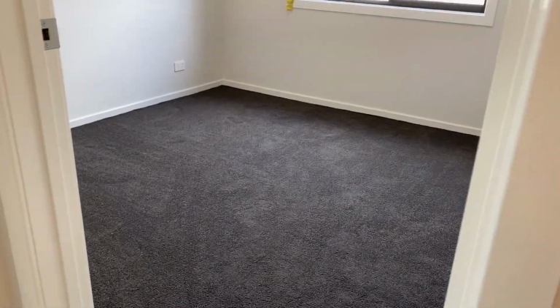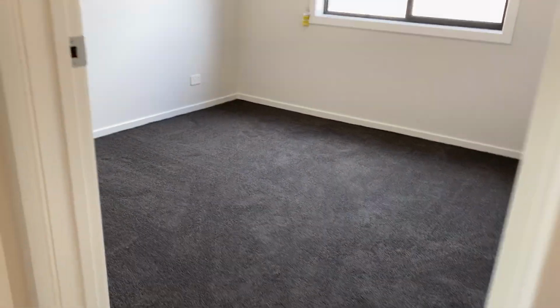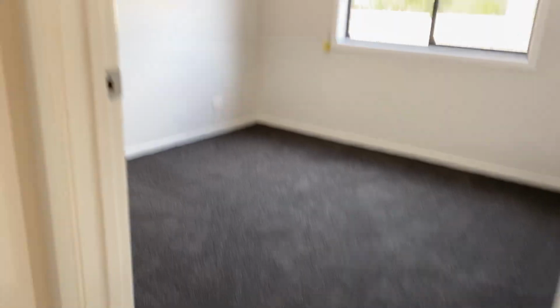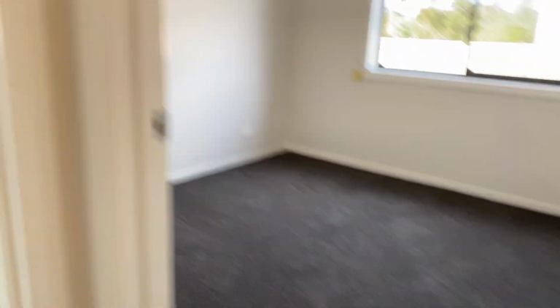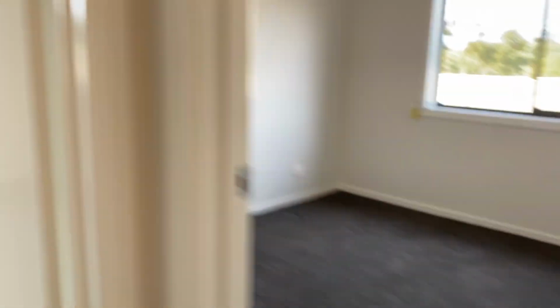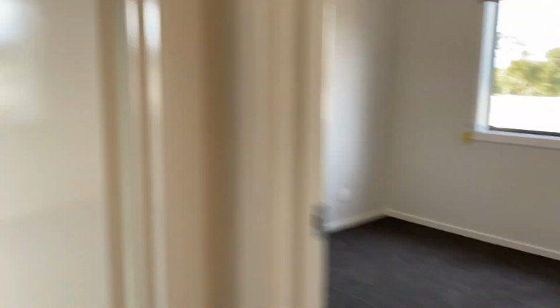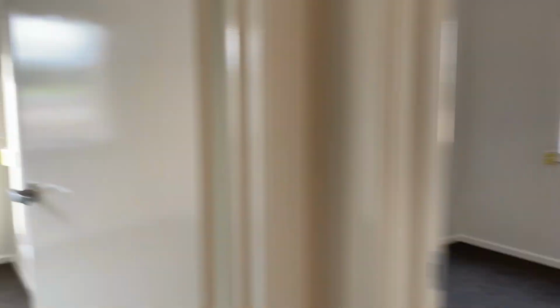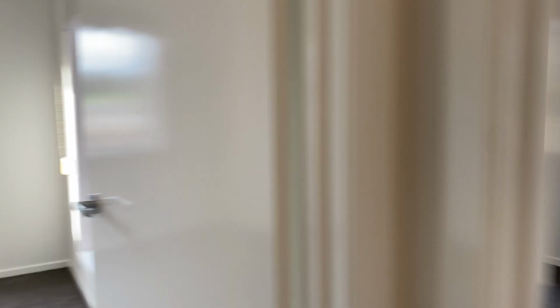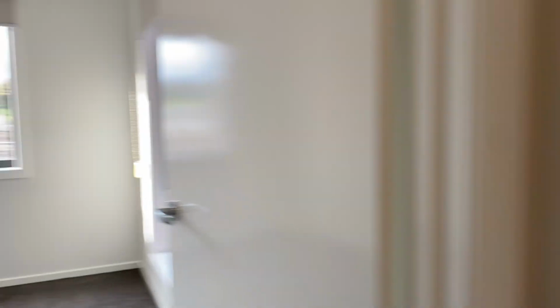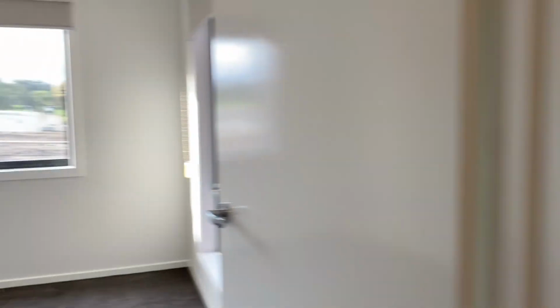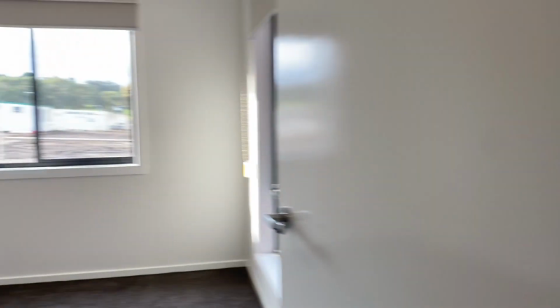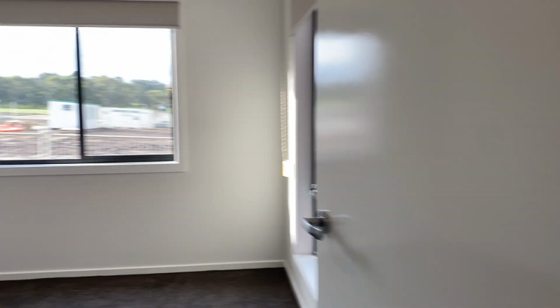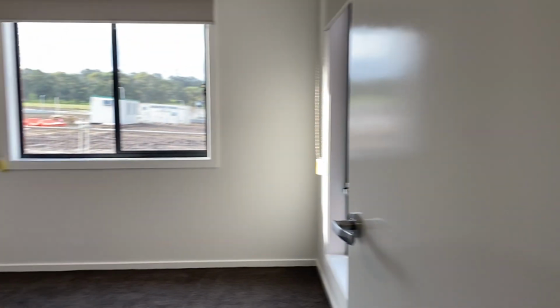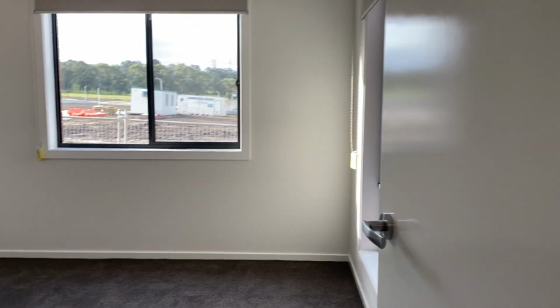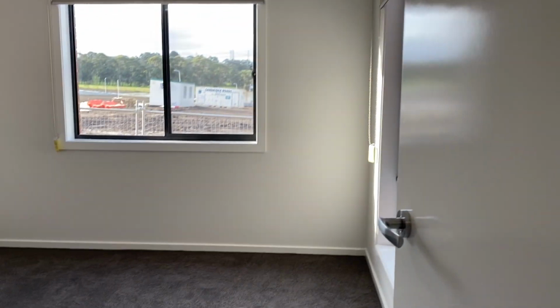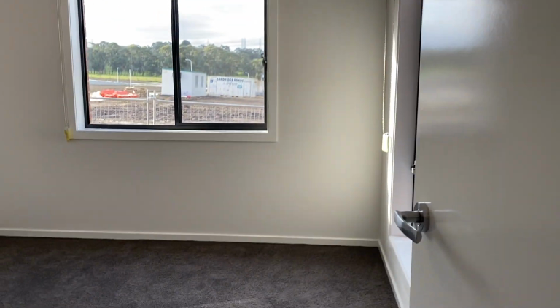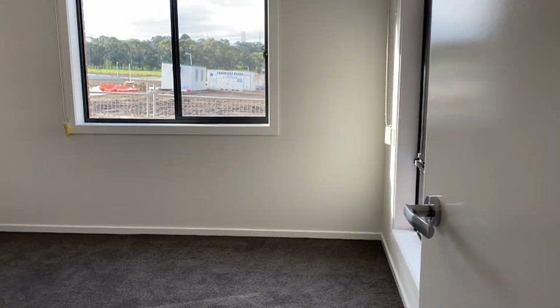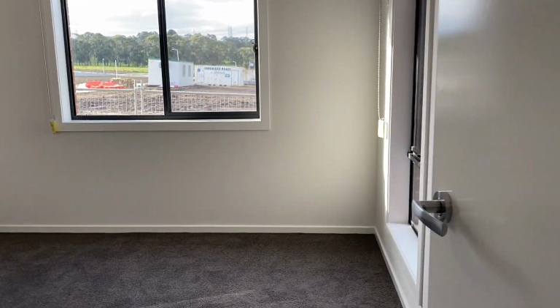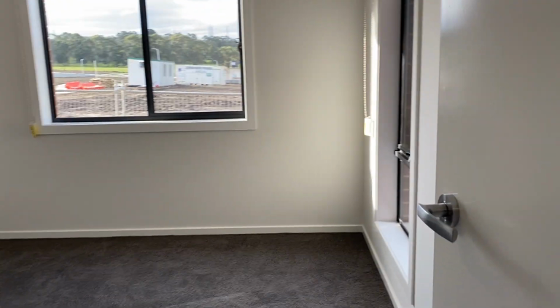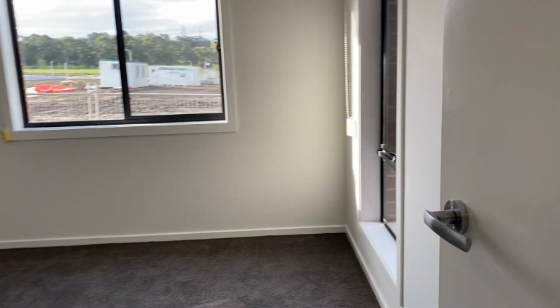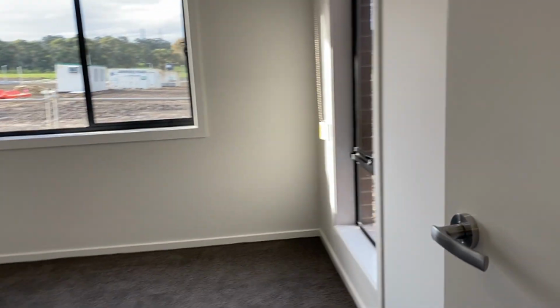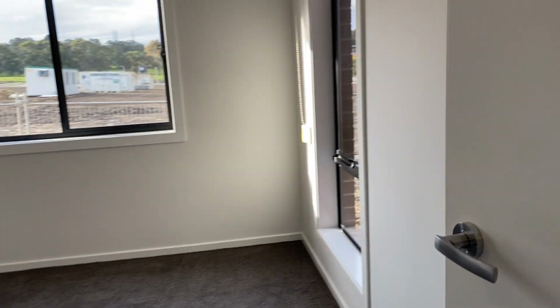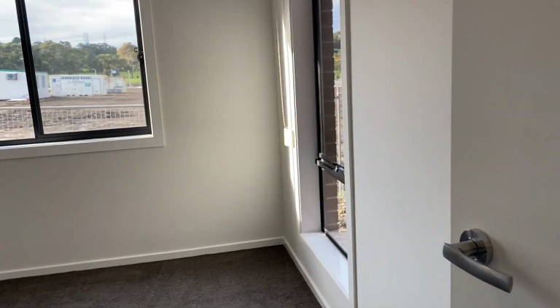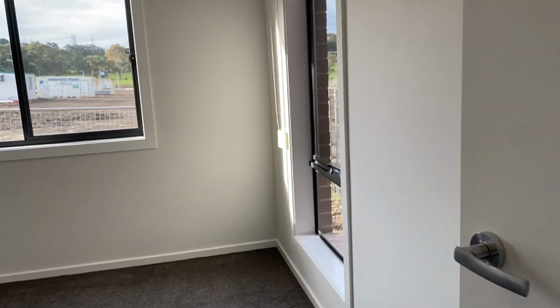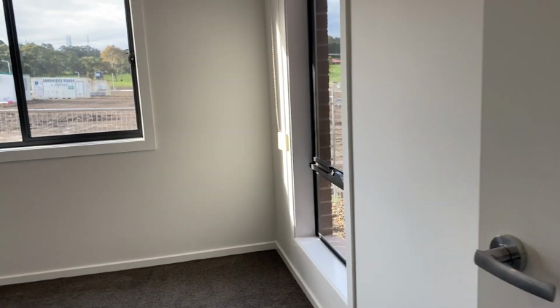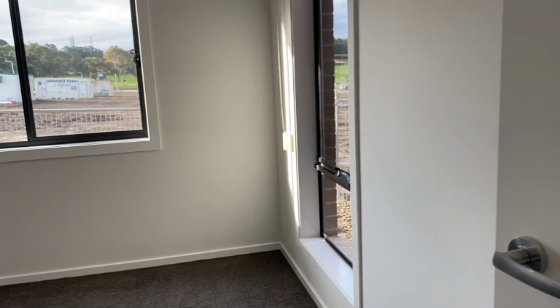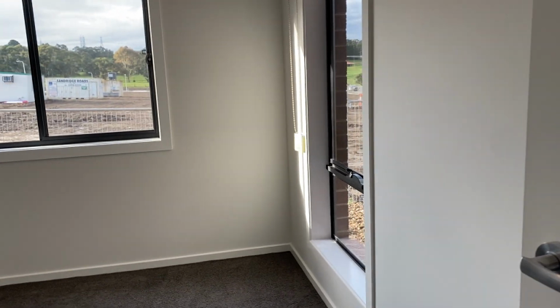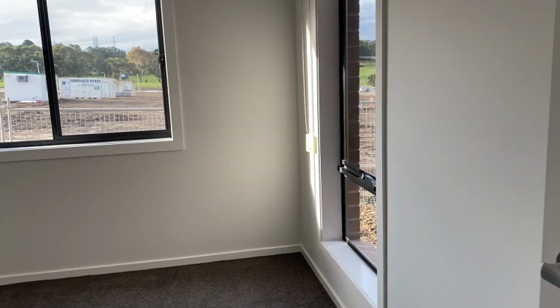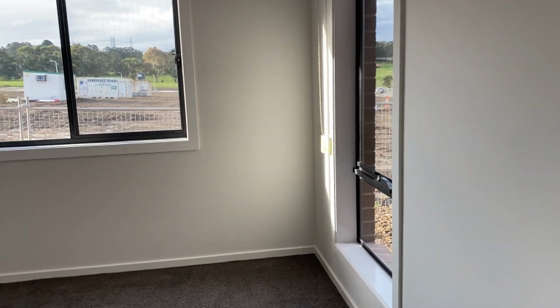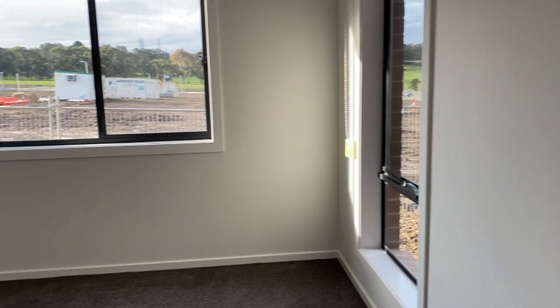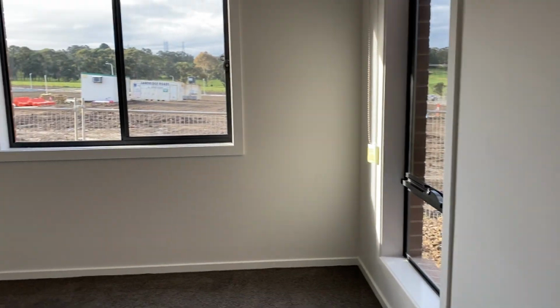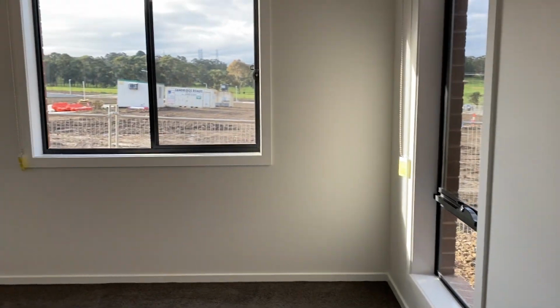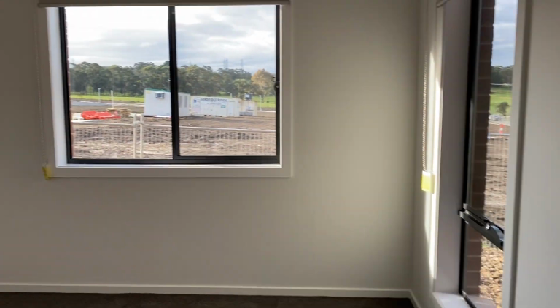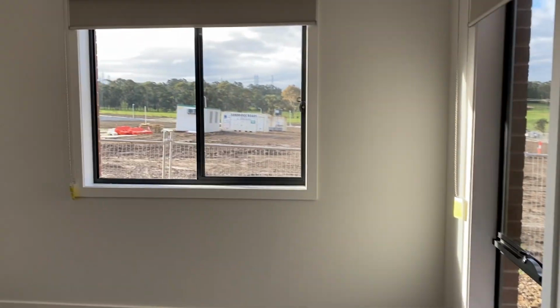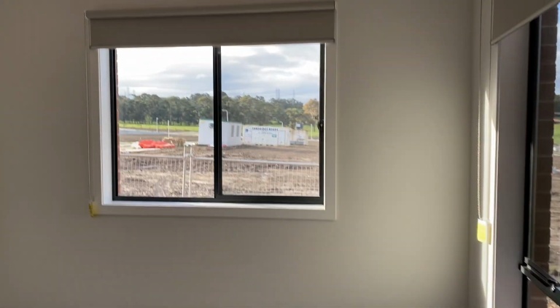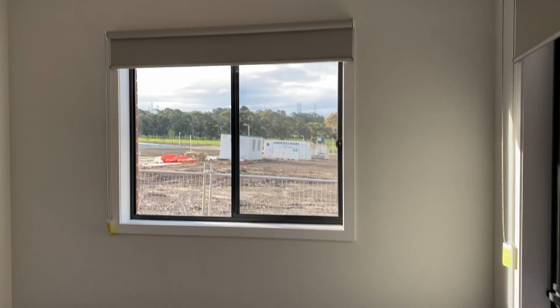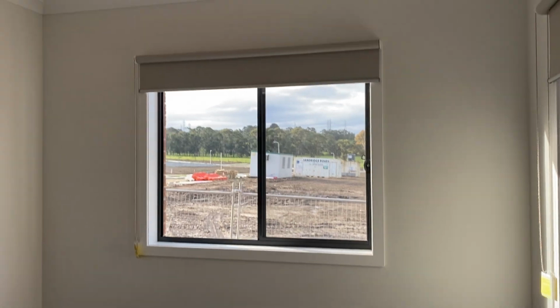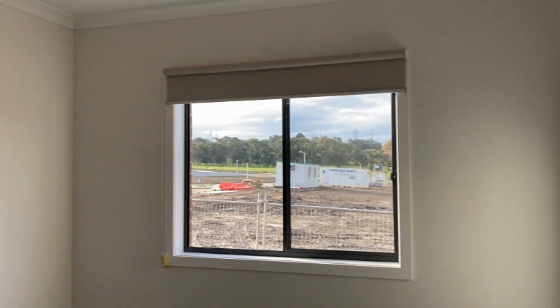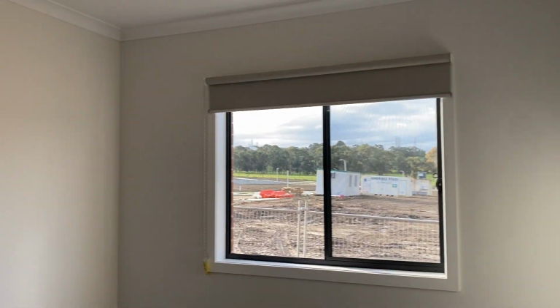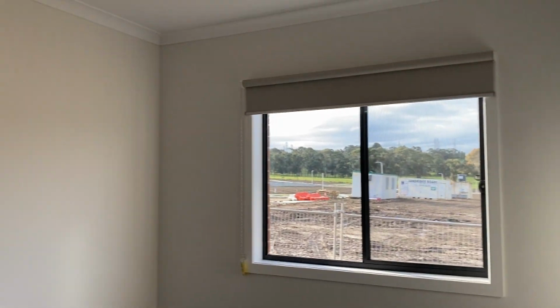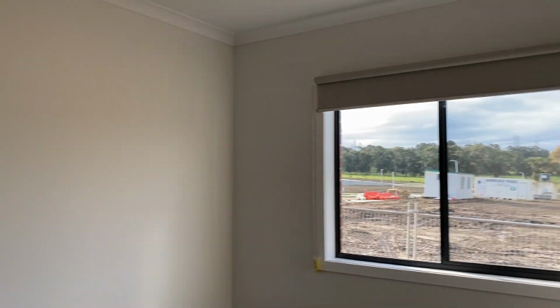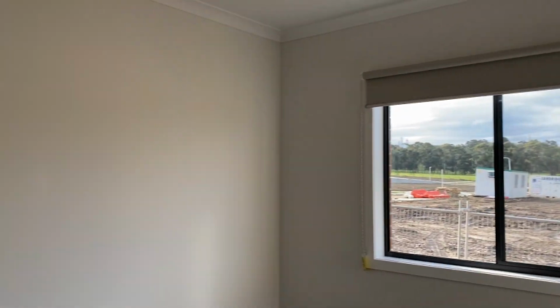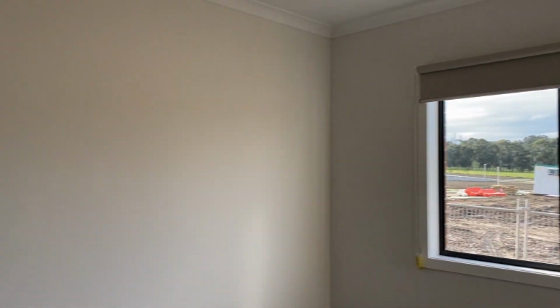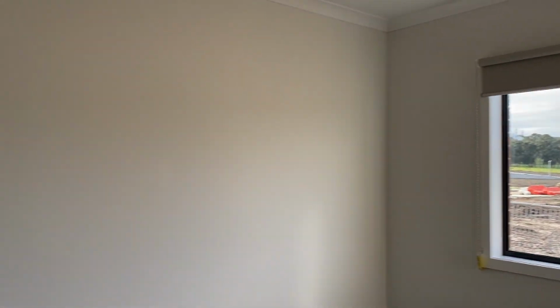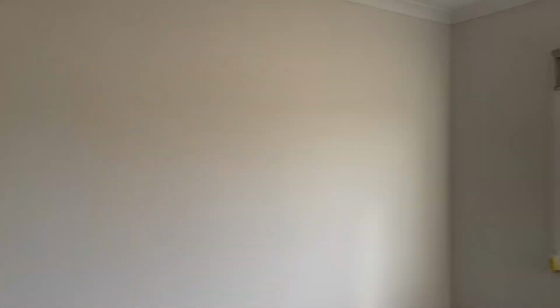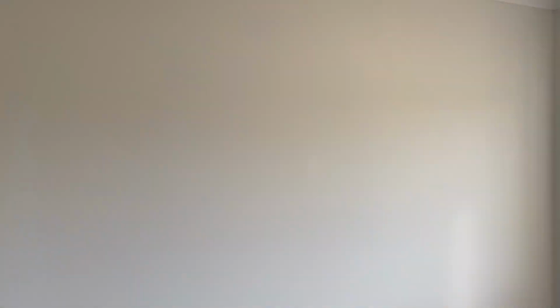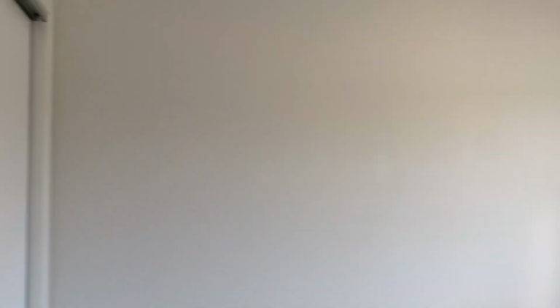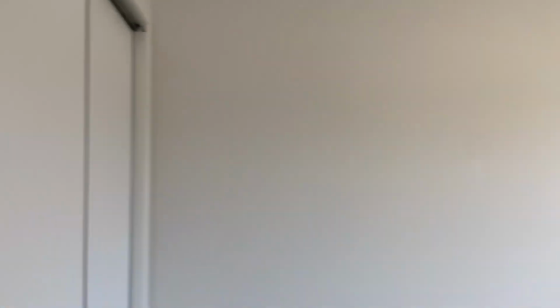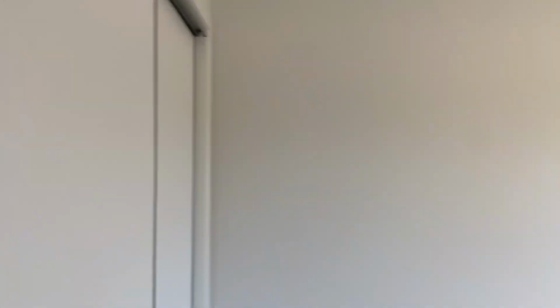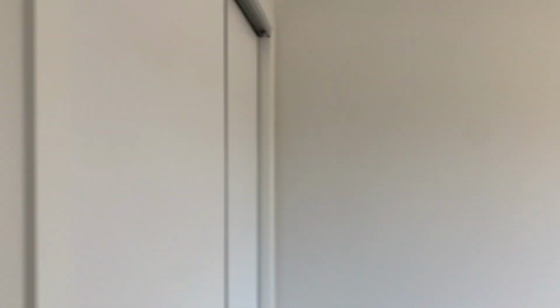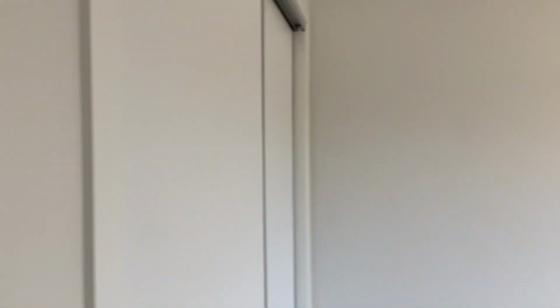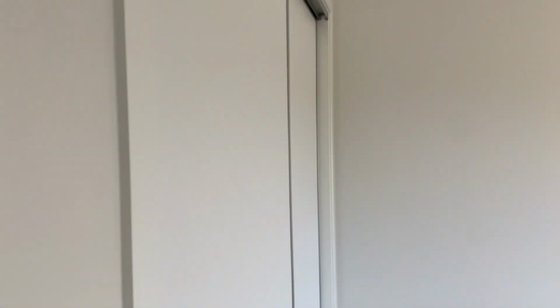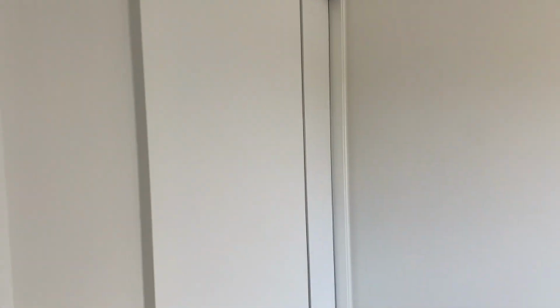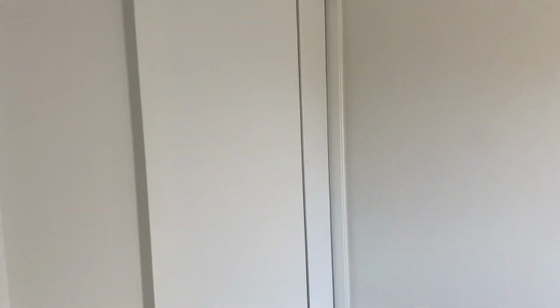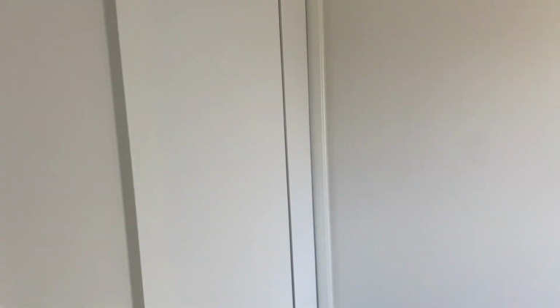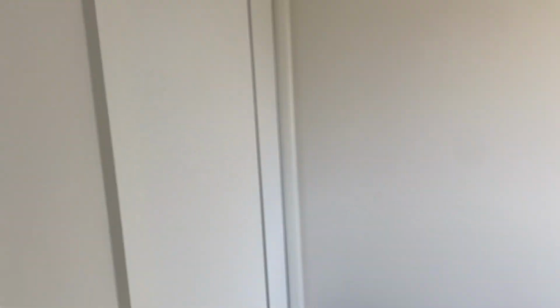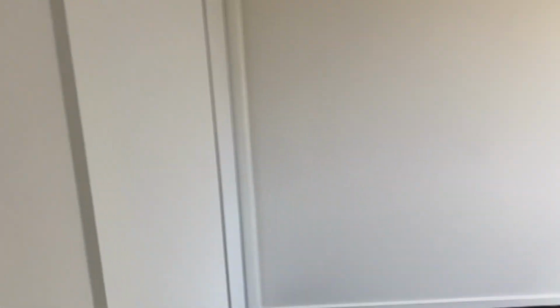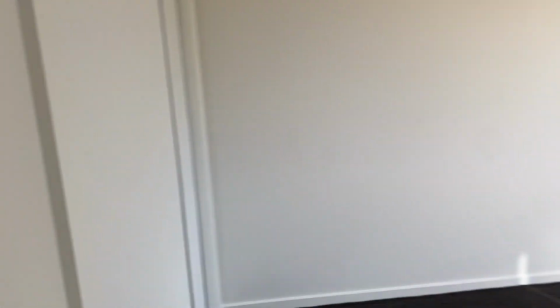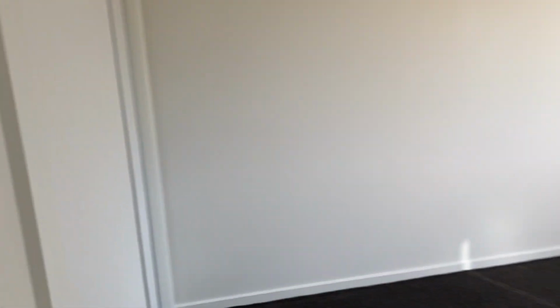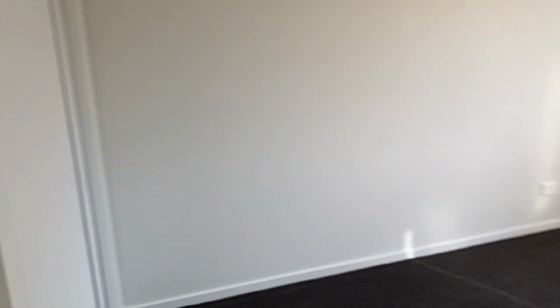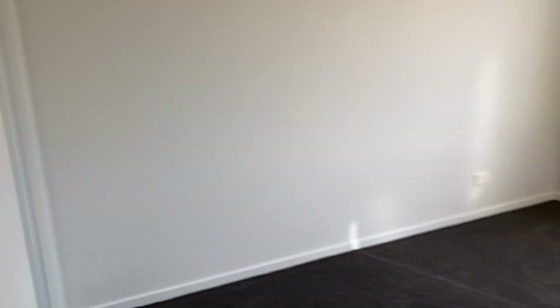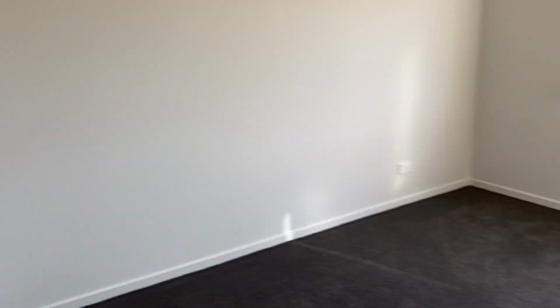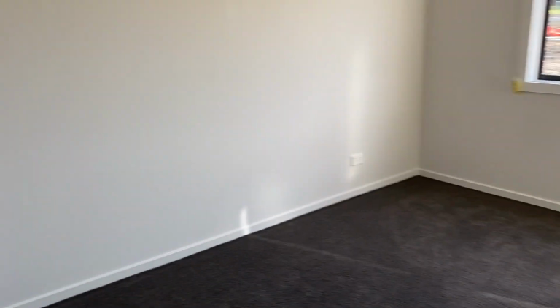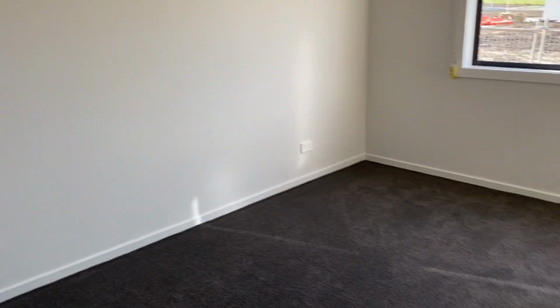Bedroom number four. This one has two windows and built-in robes as well.